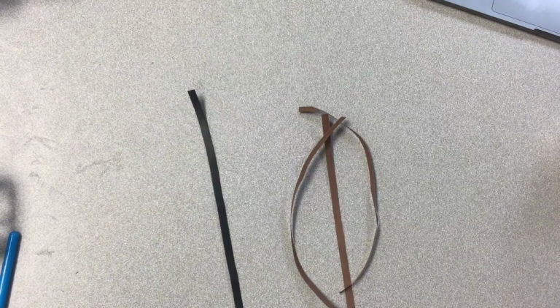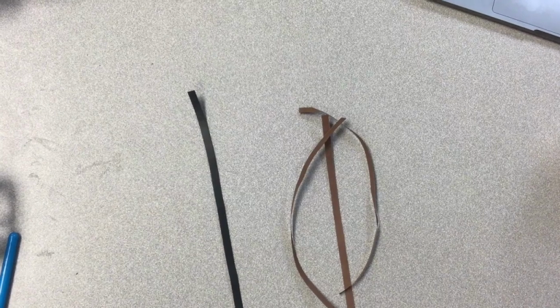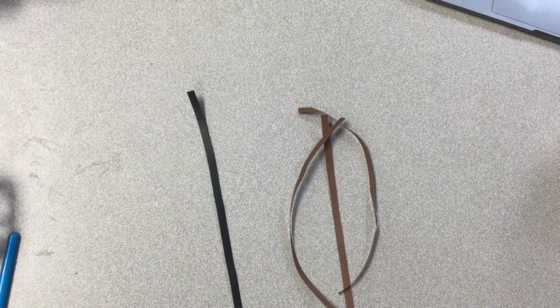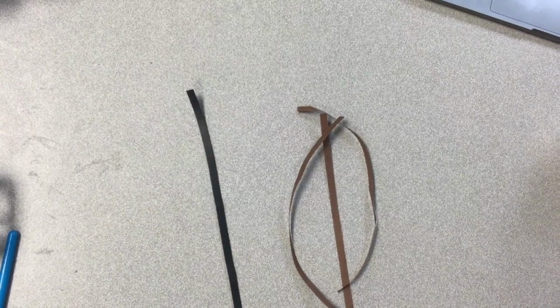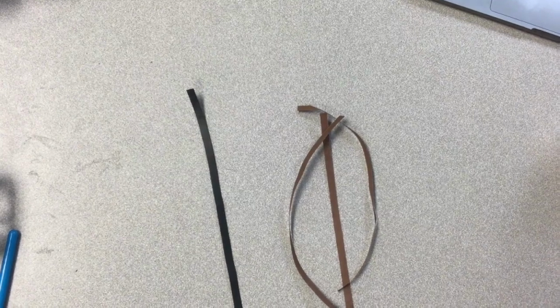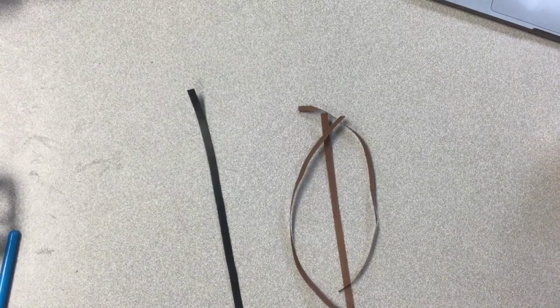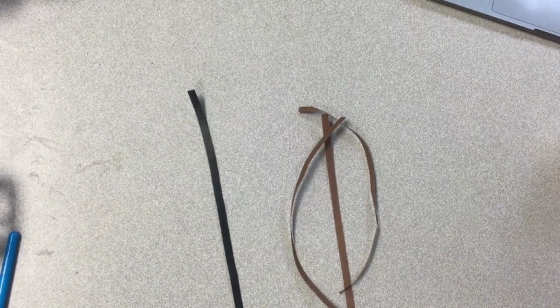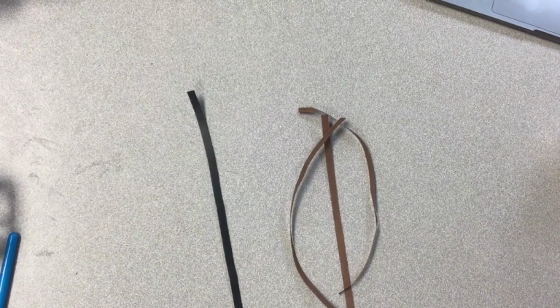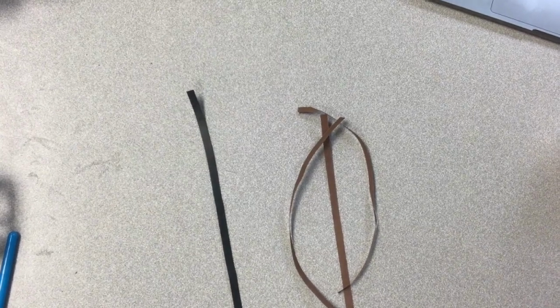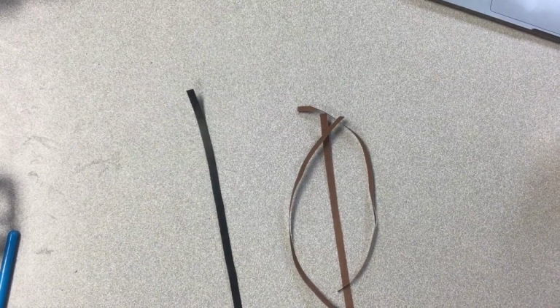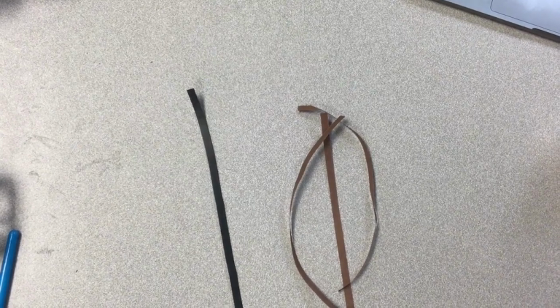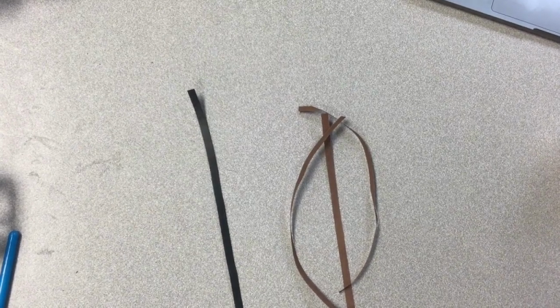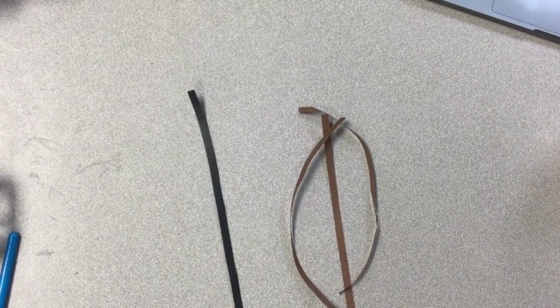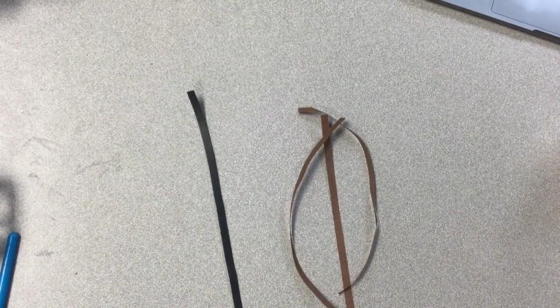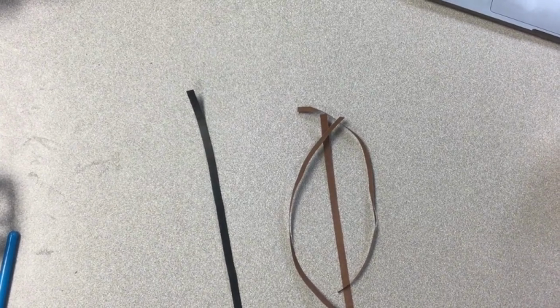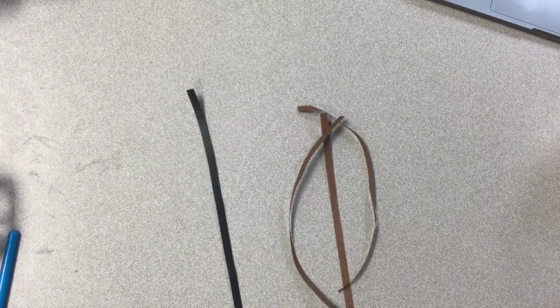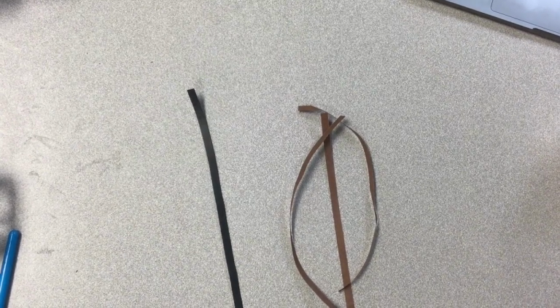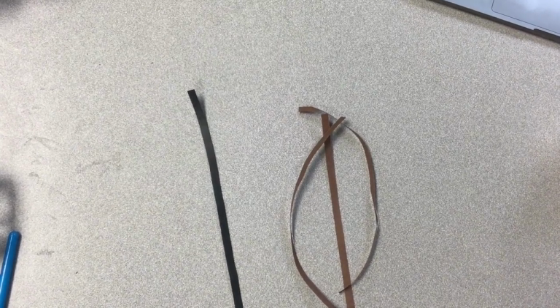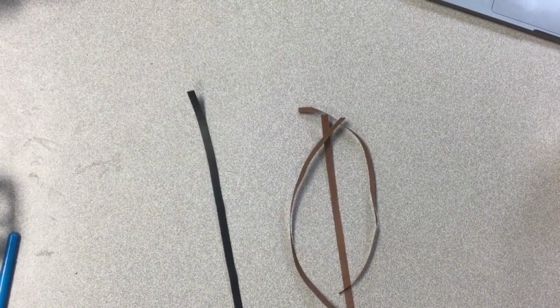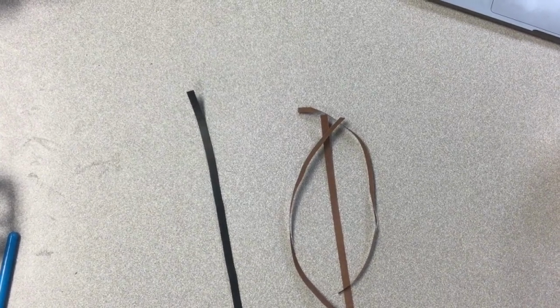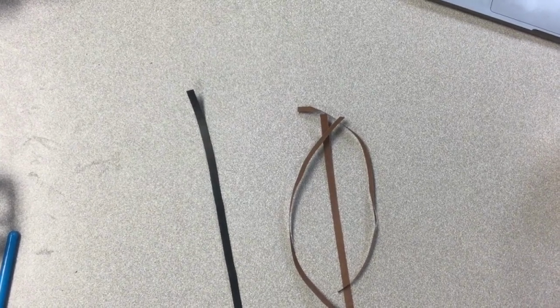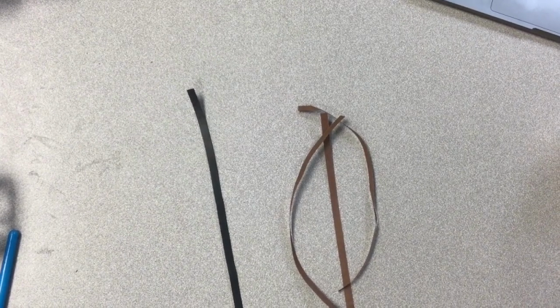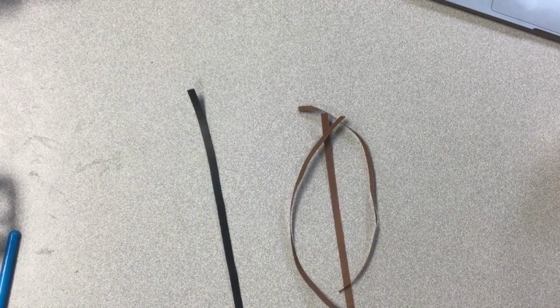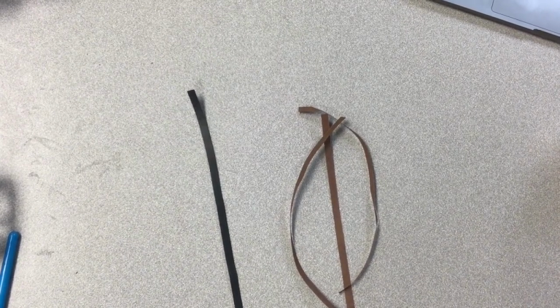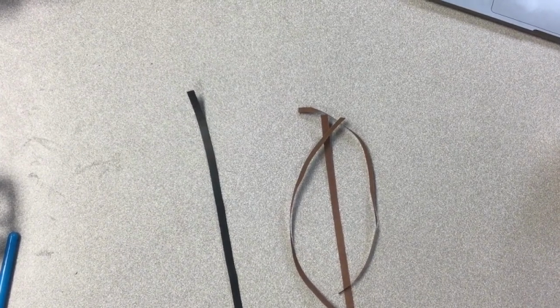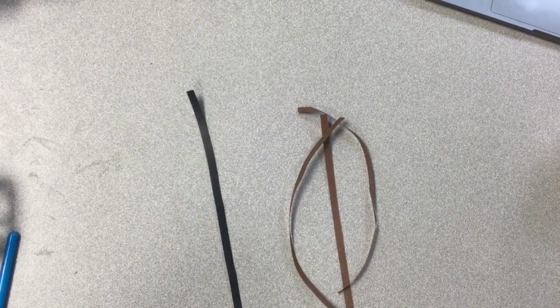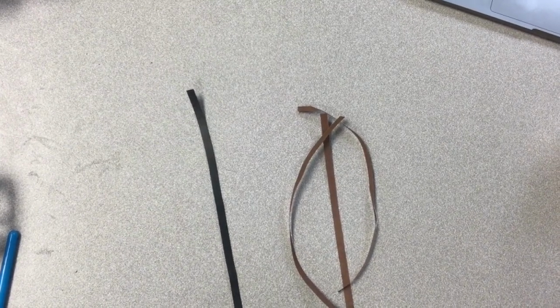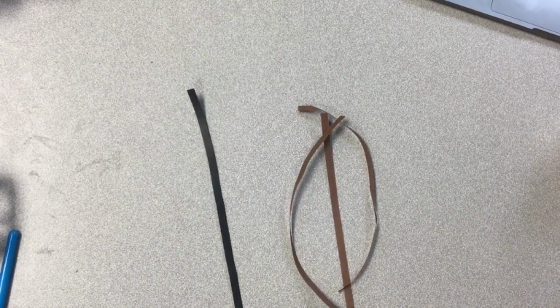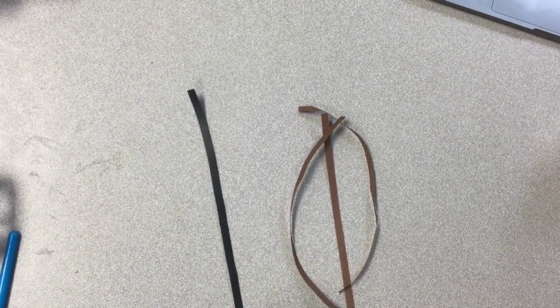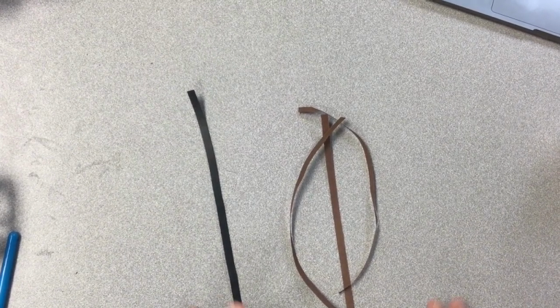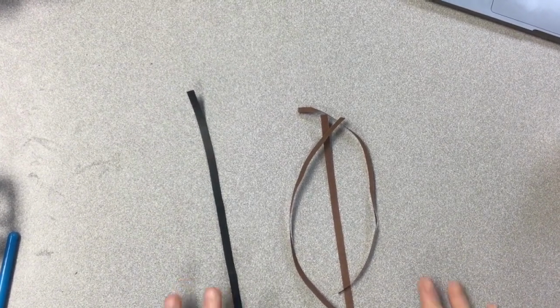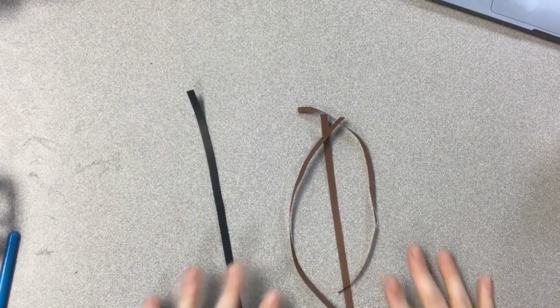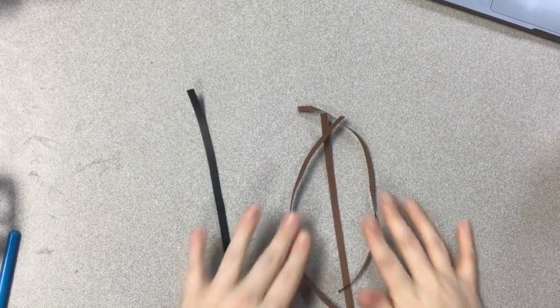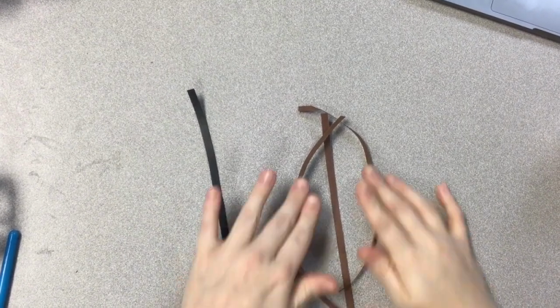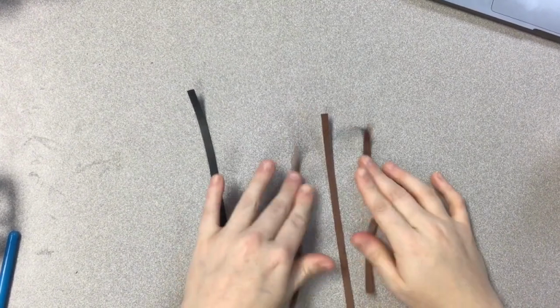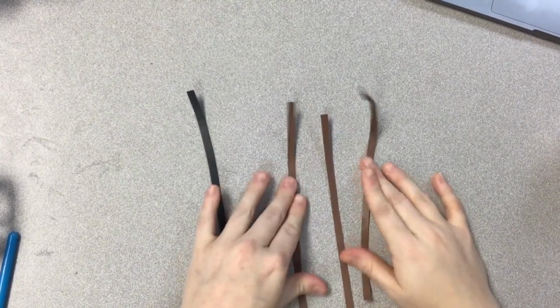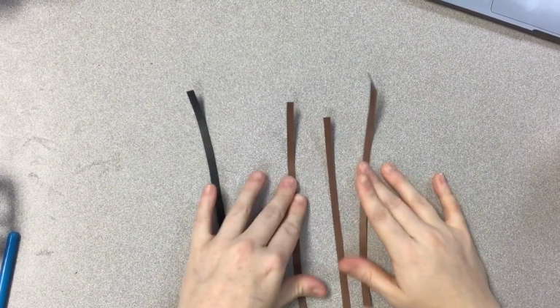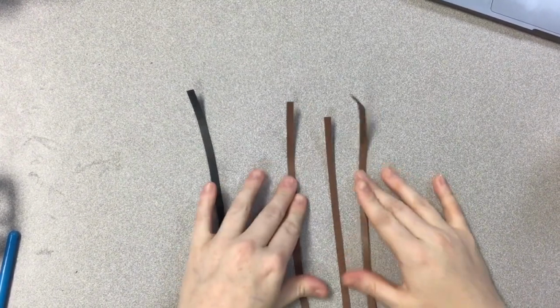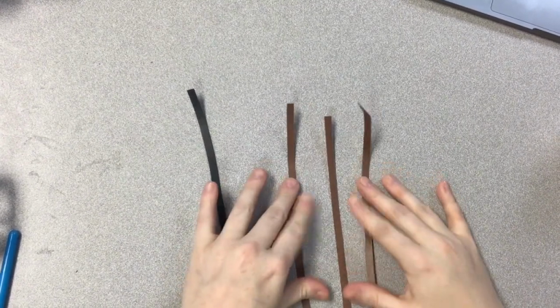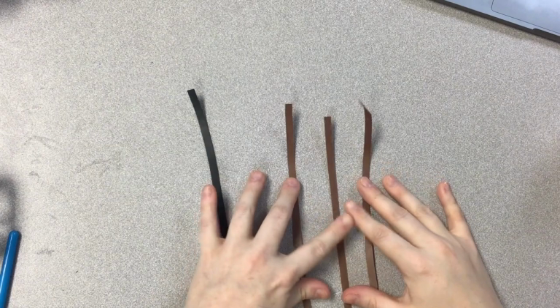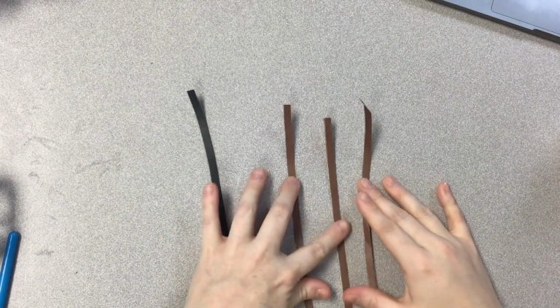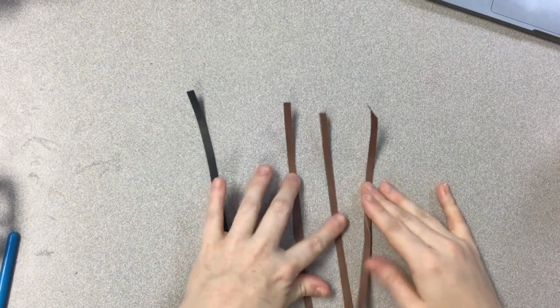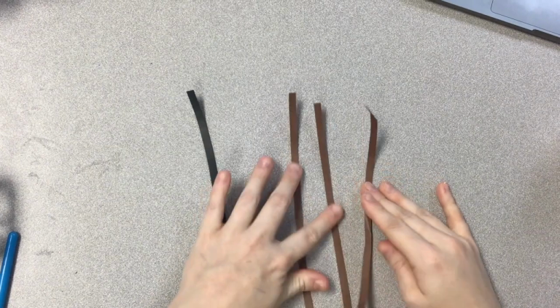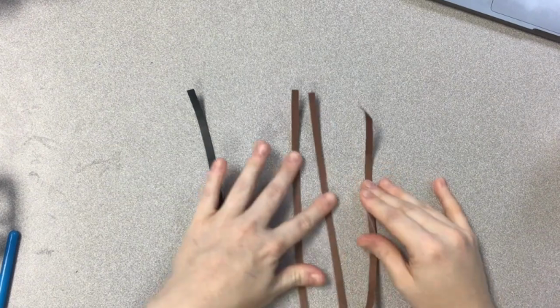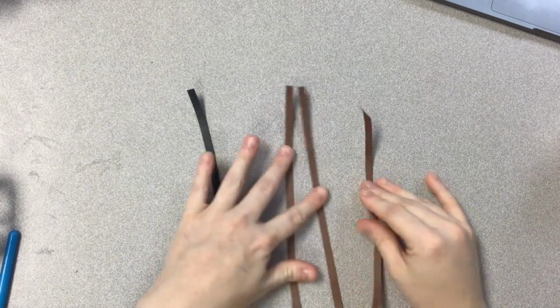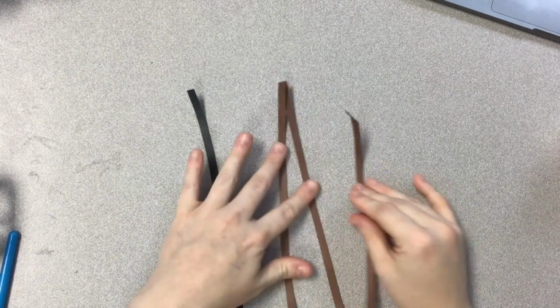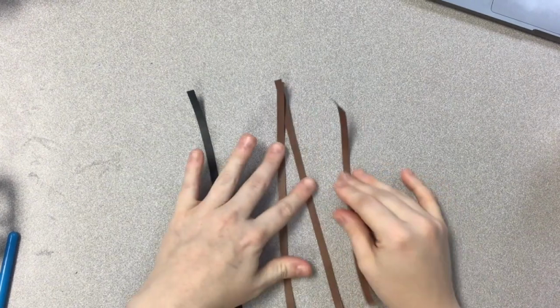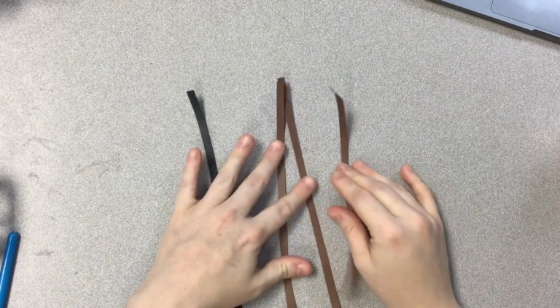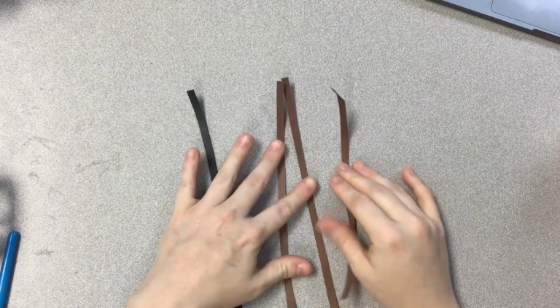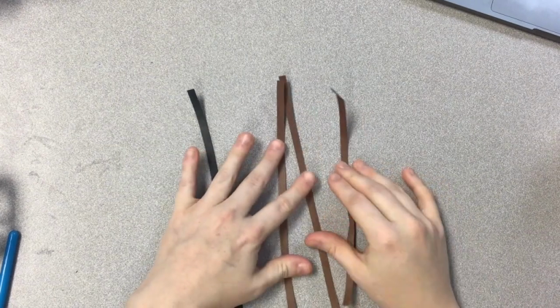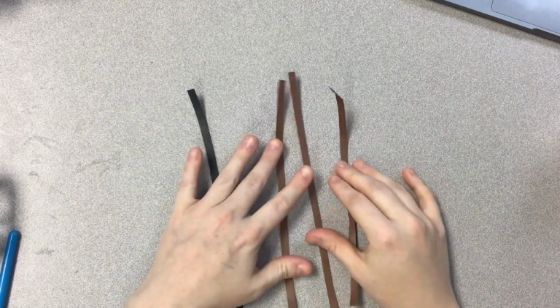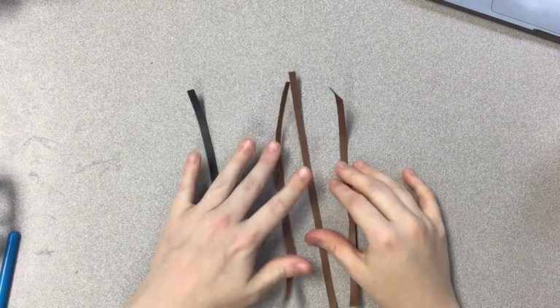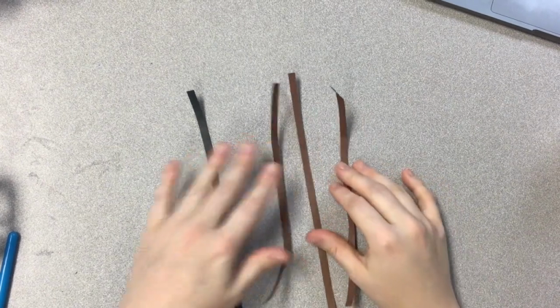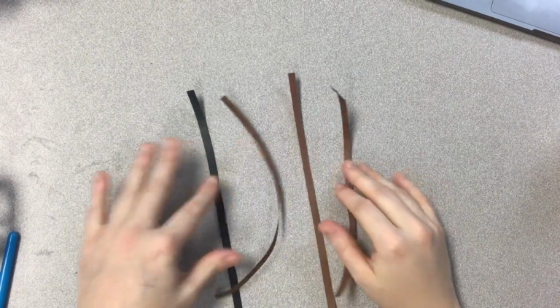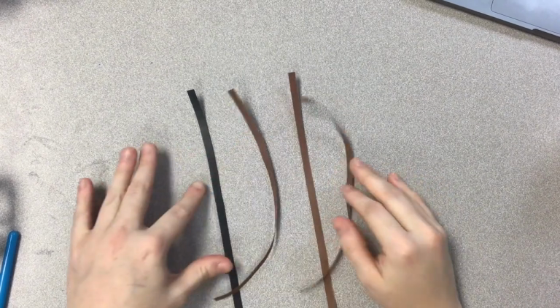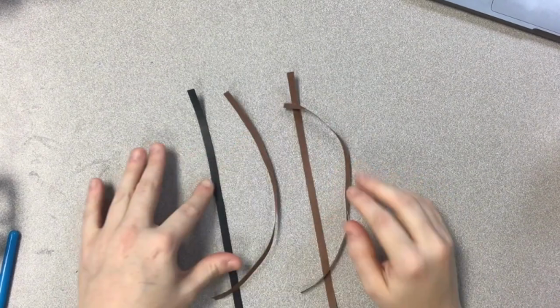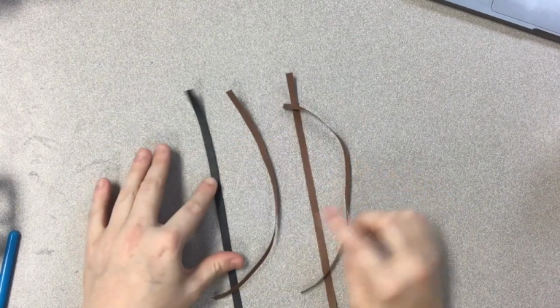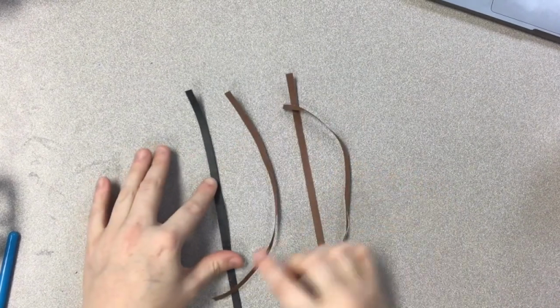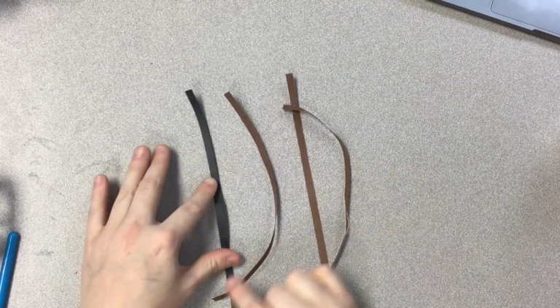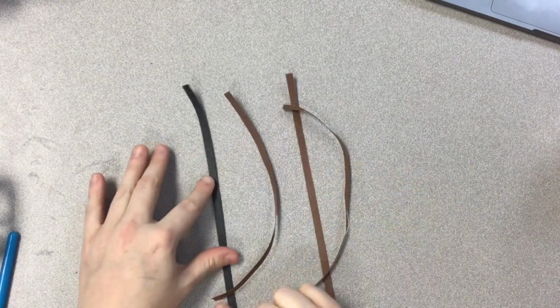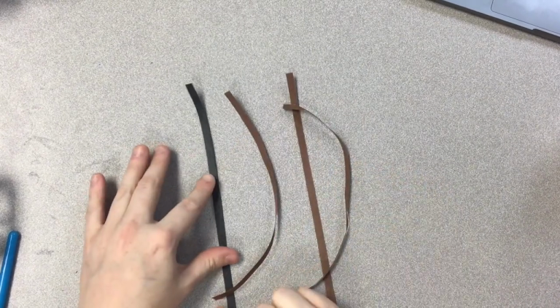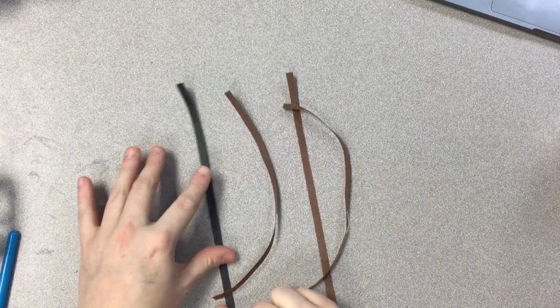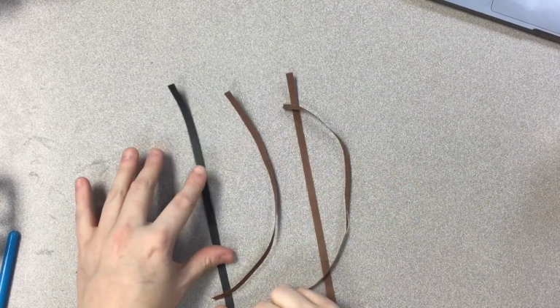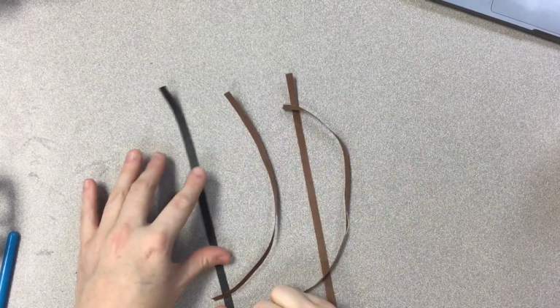For this video I am going to be making a little hedgehog. I'm going to need three pieces of brown and then one black.